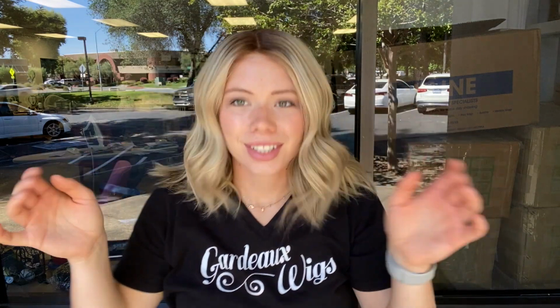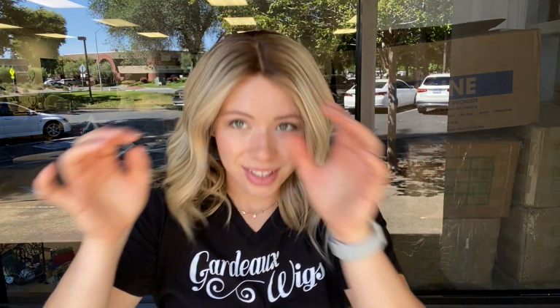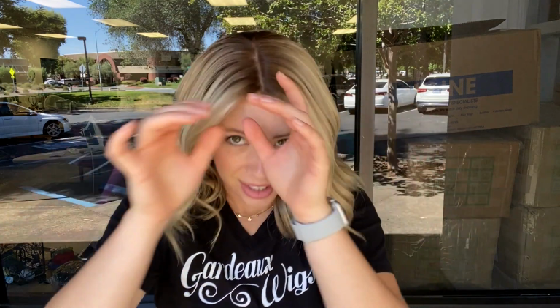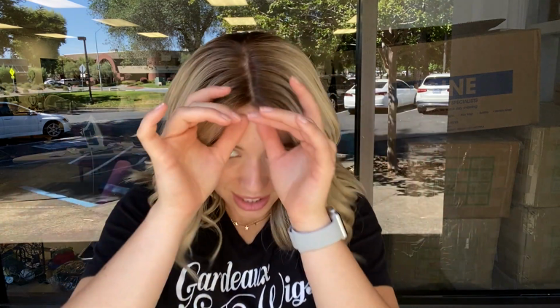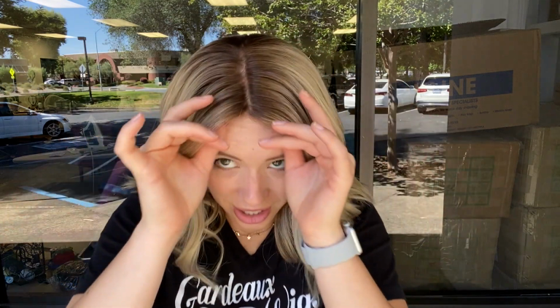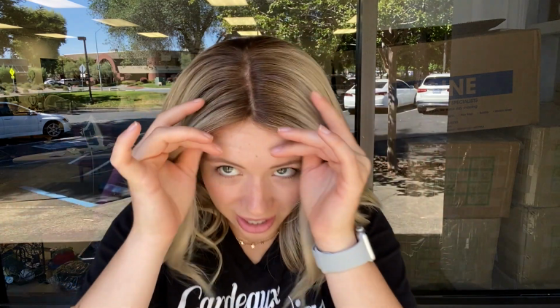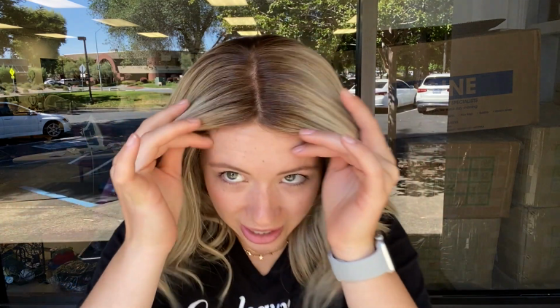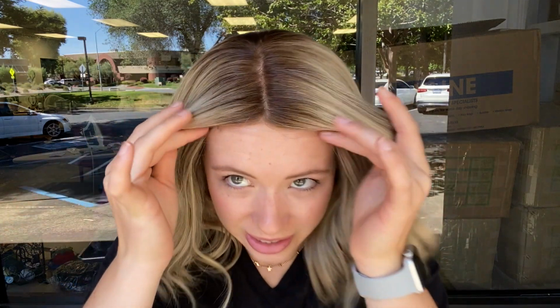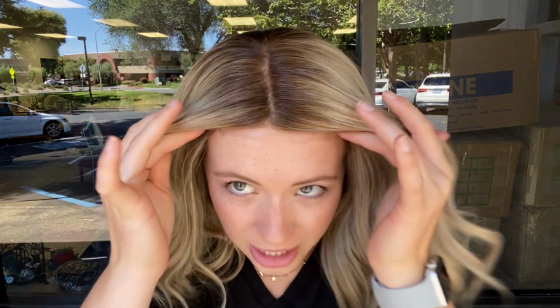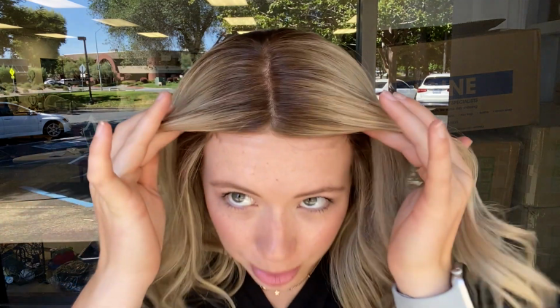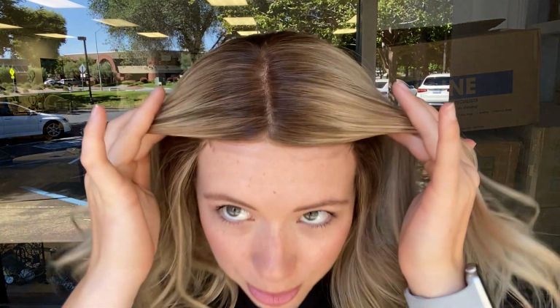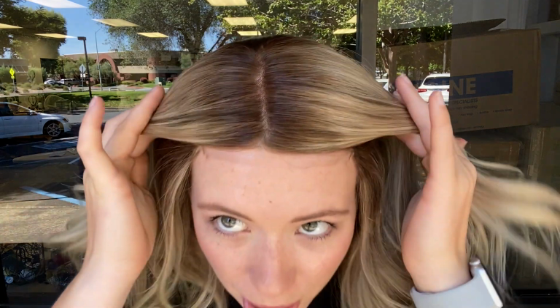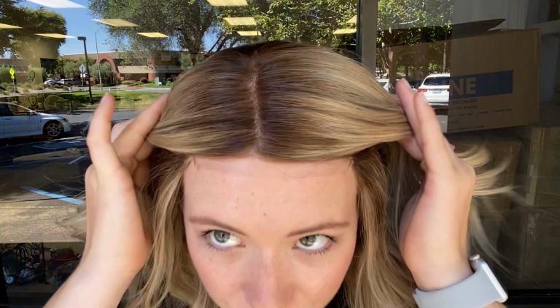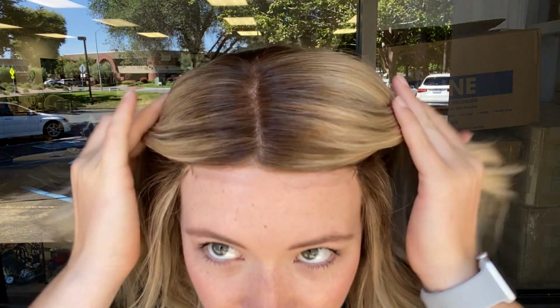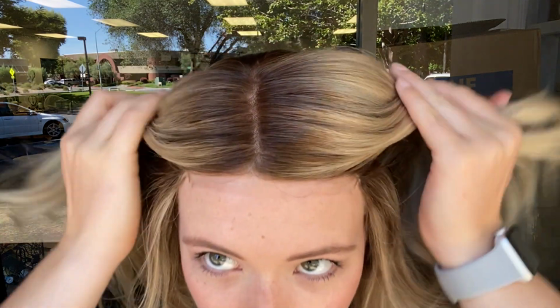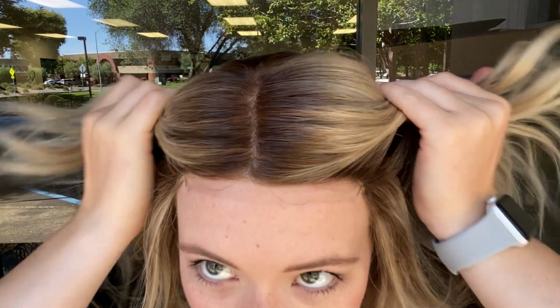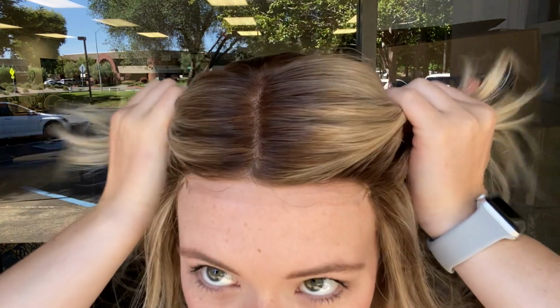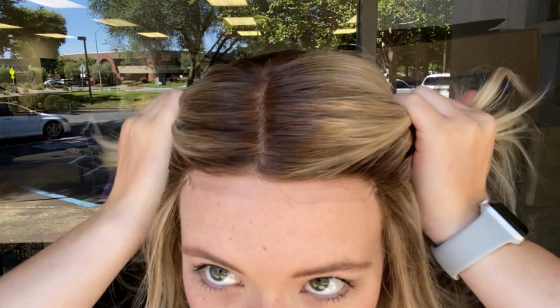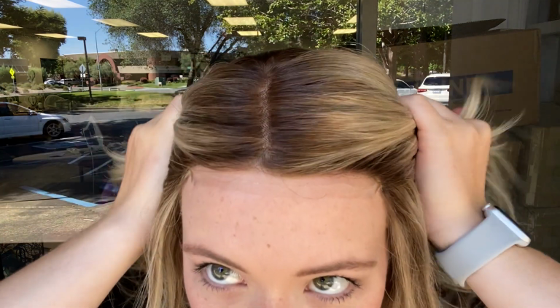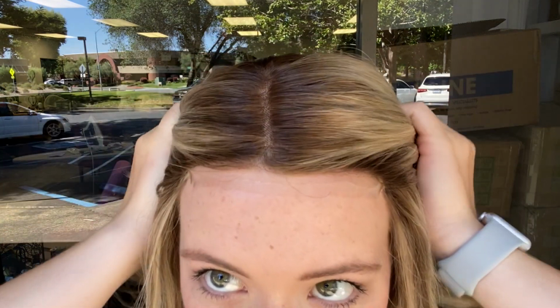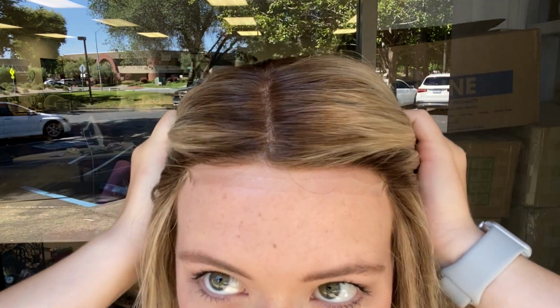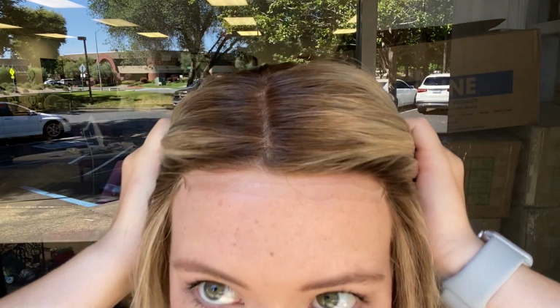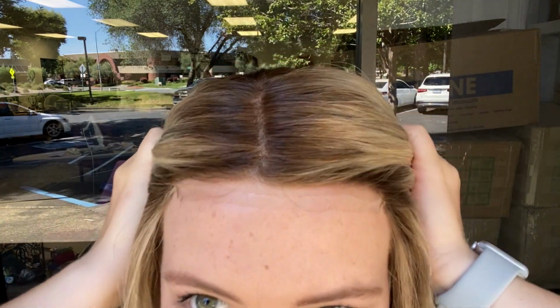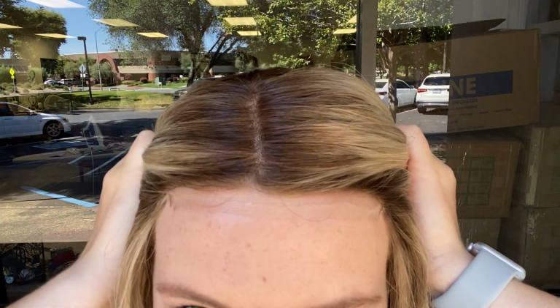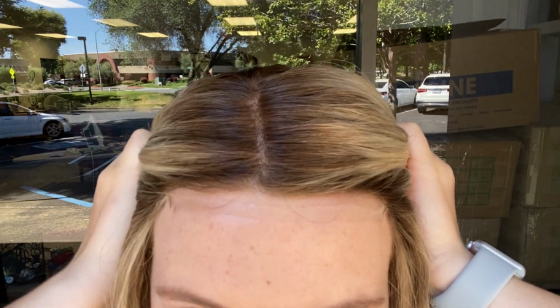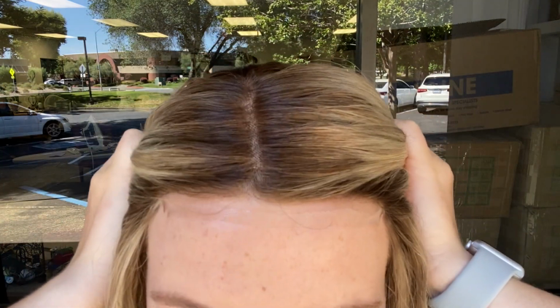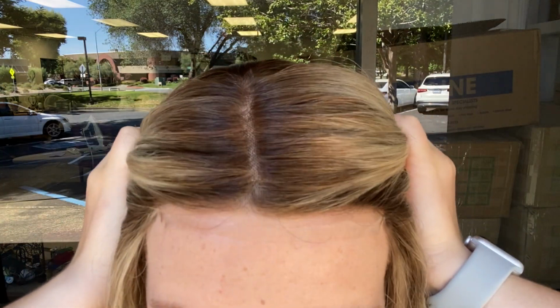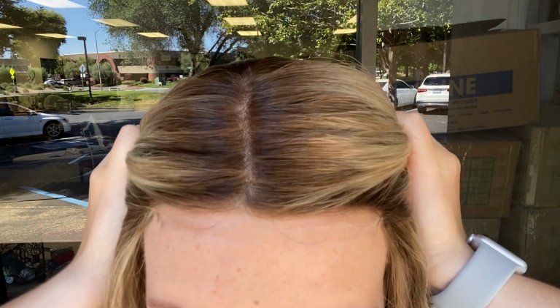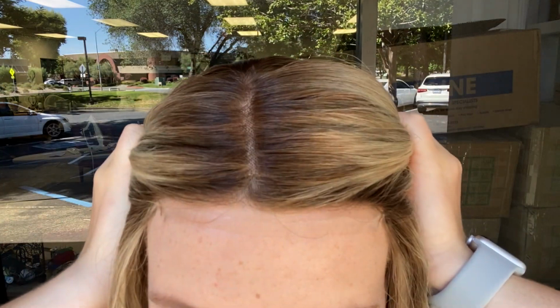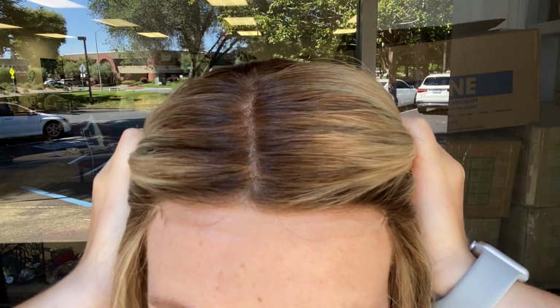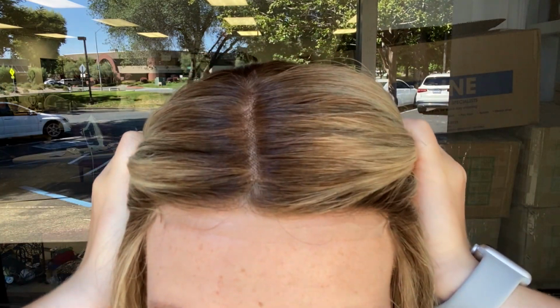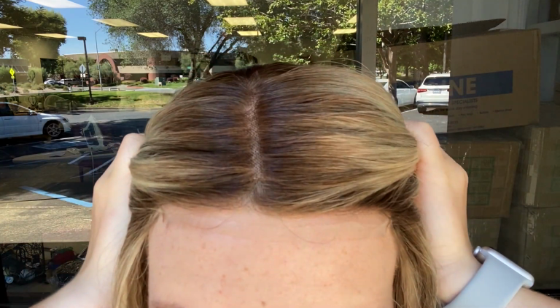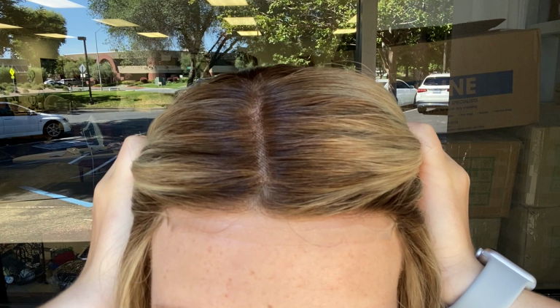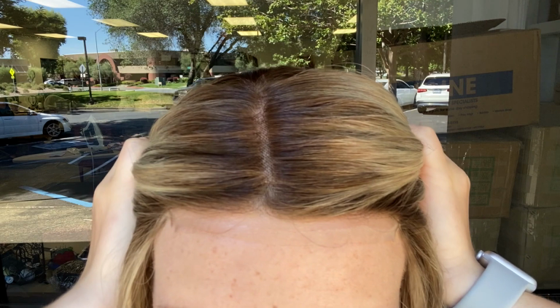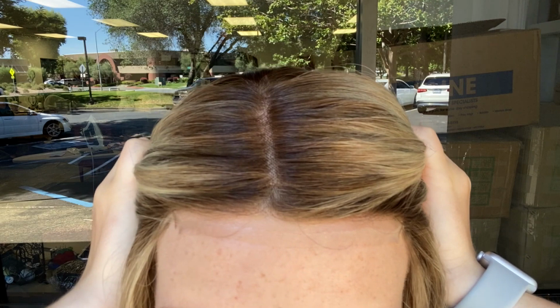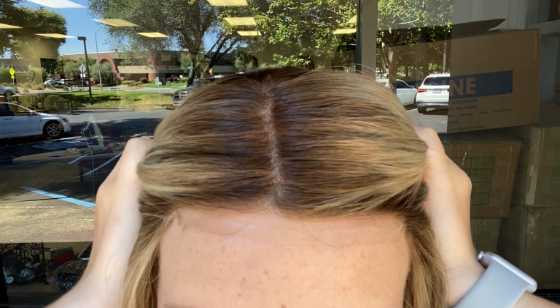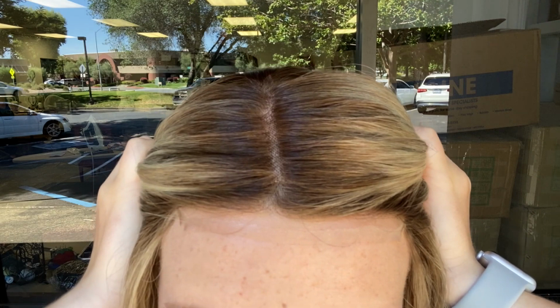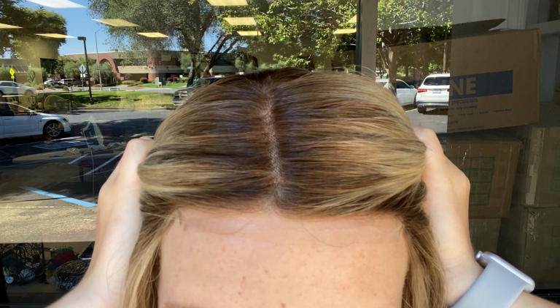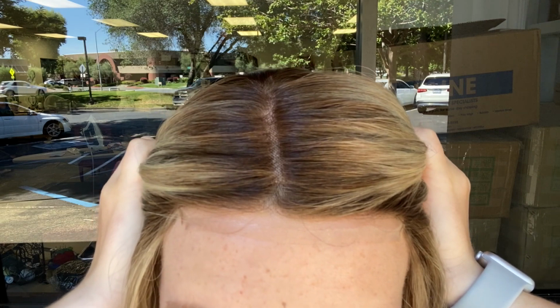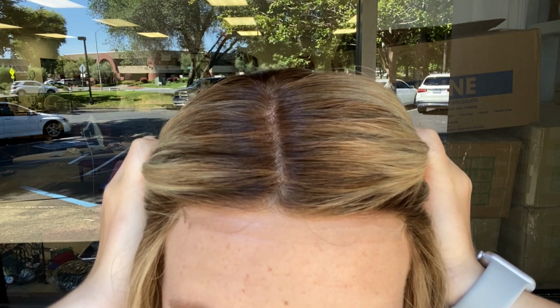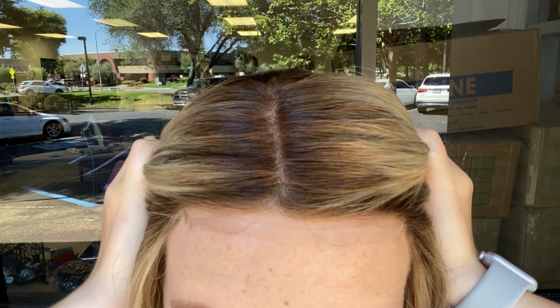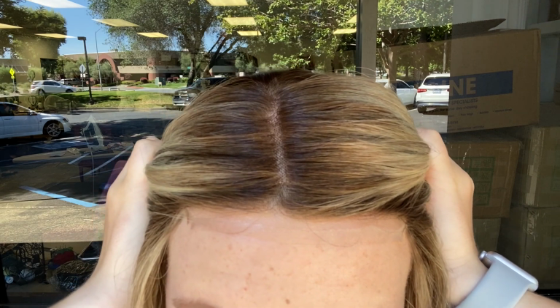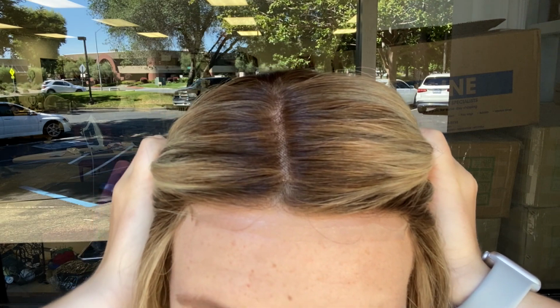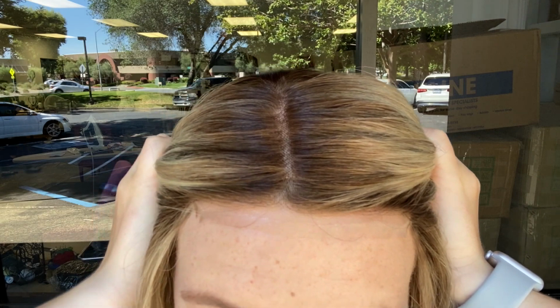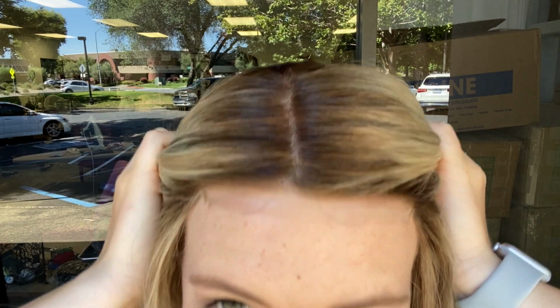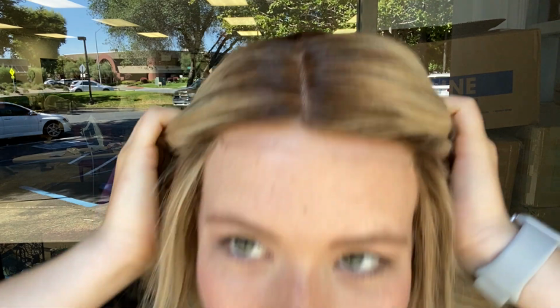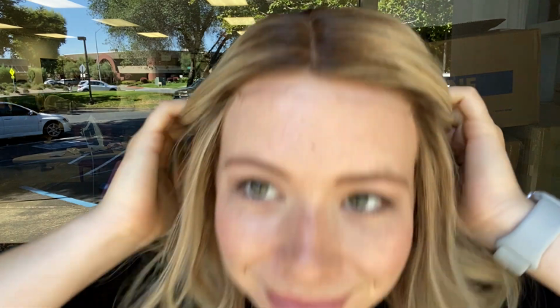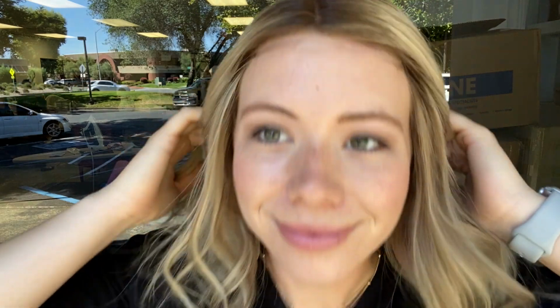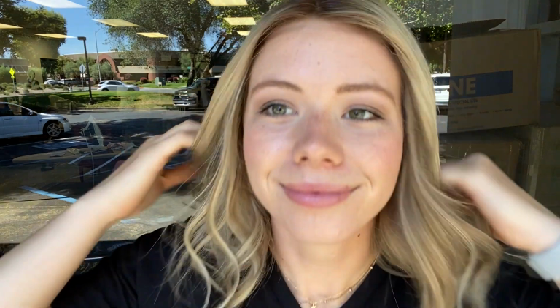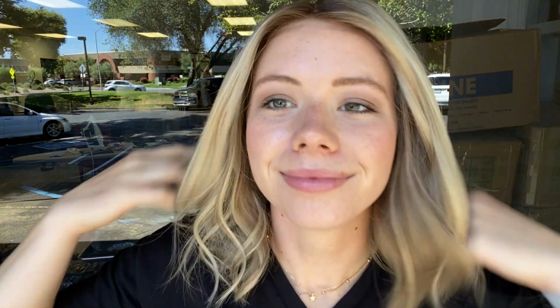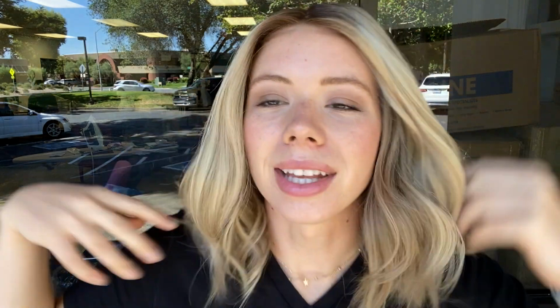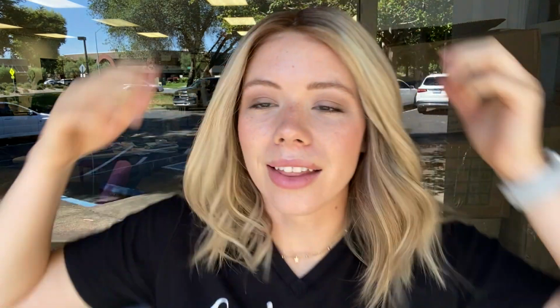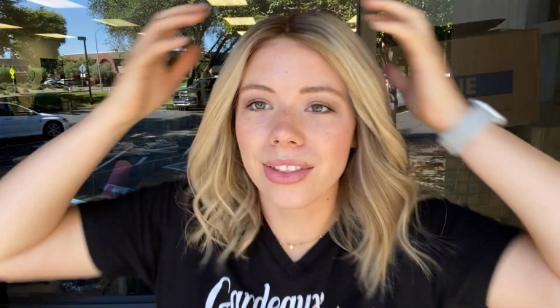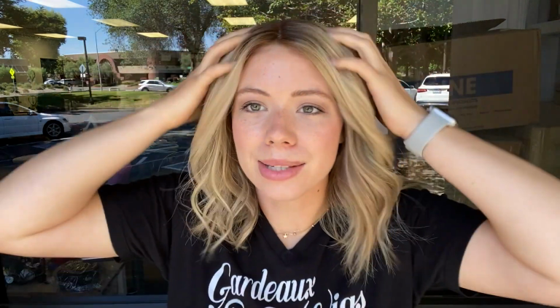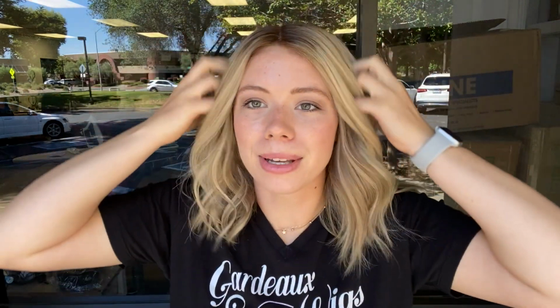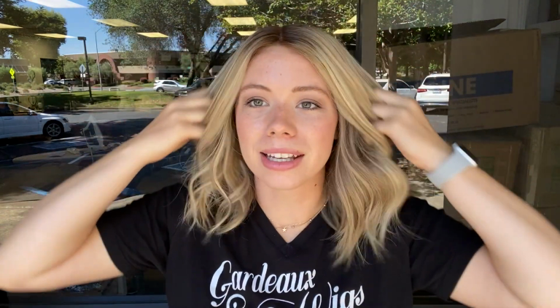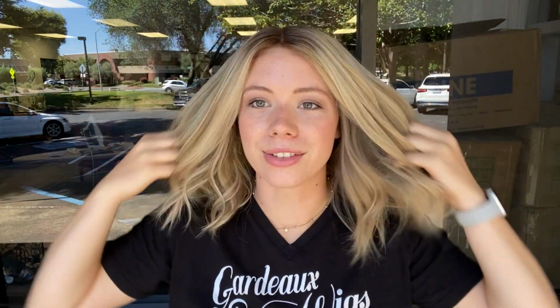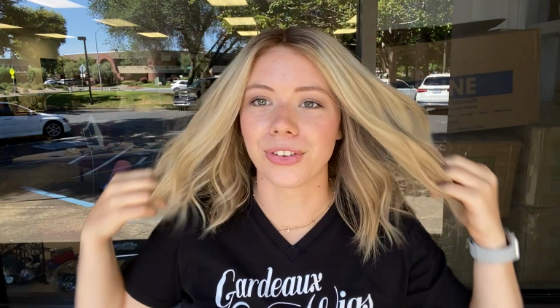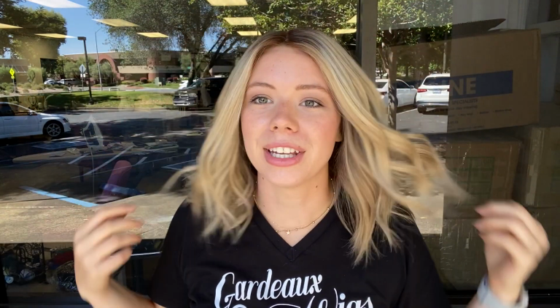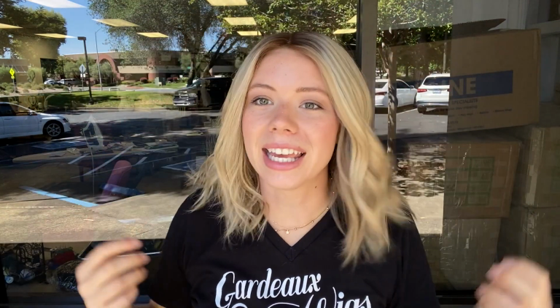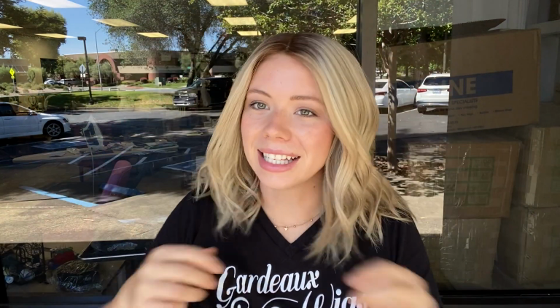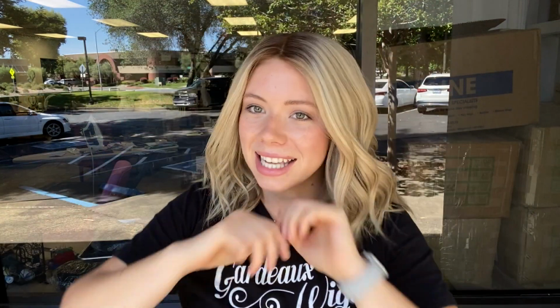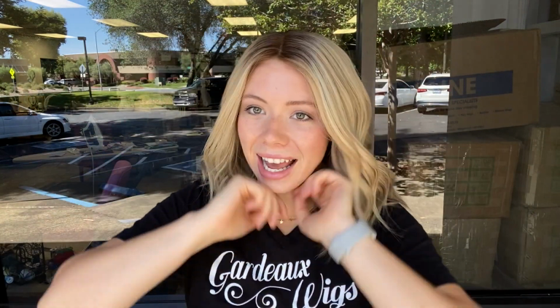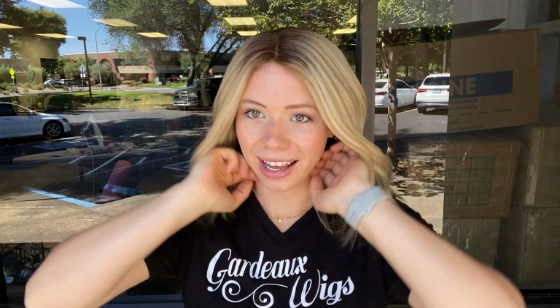It's got a double monofilament top and a lace front. And this wig is fully hand tied.